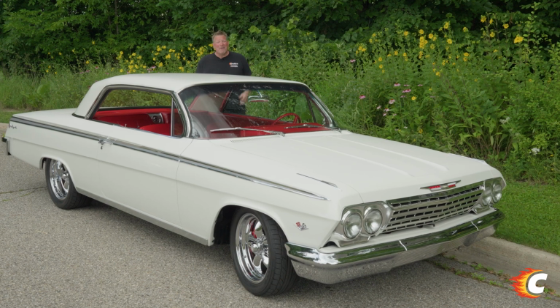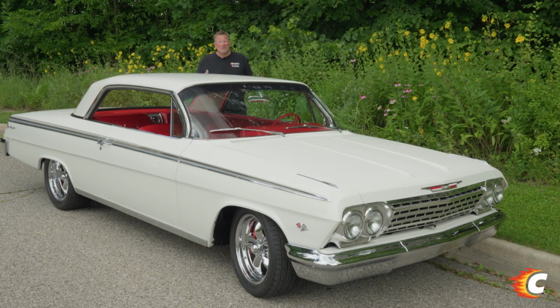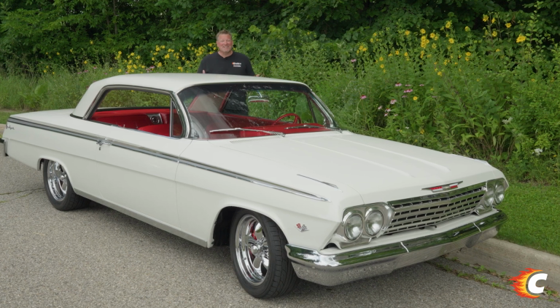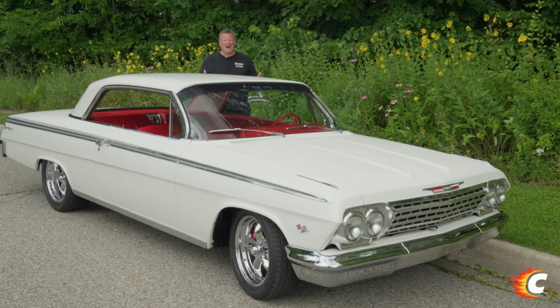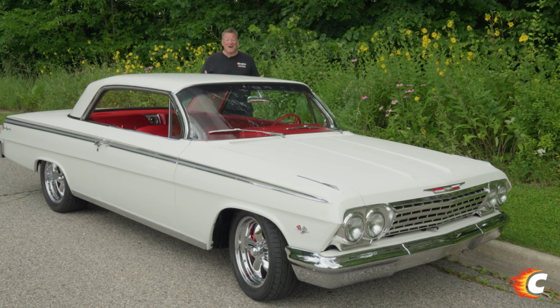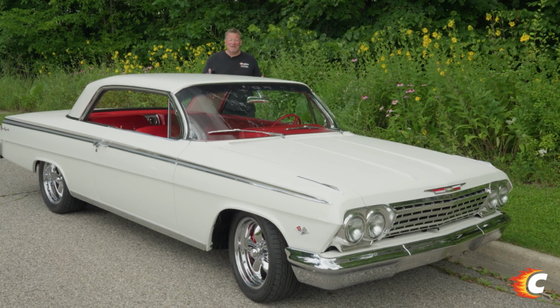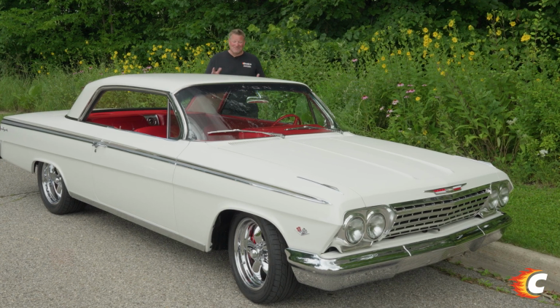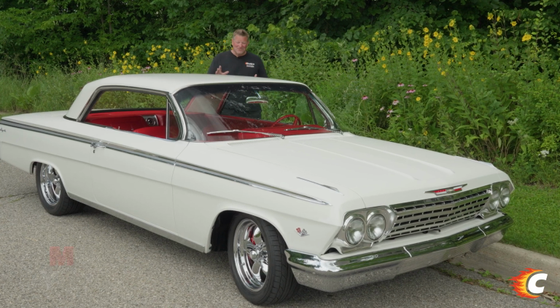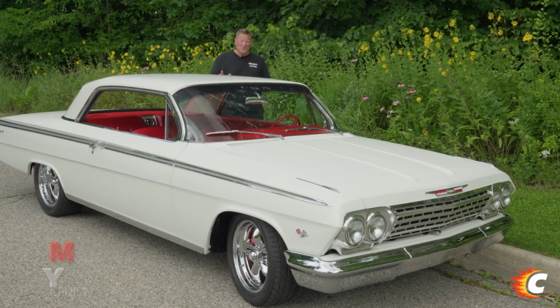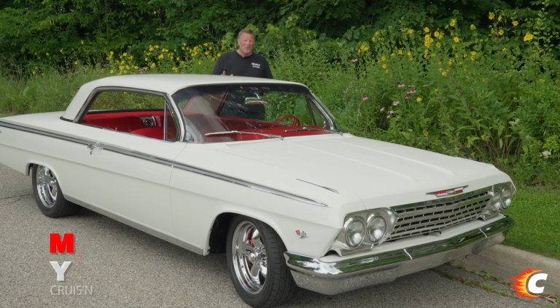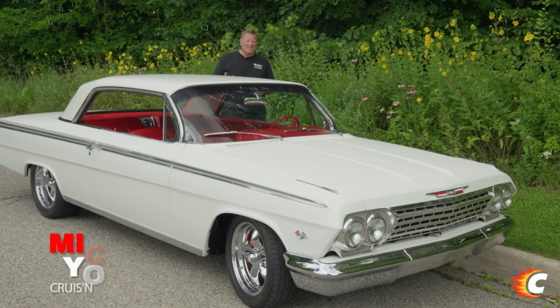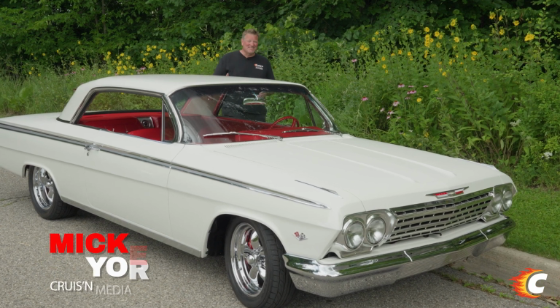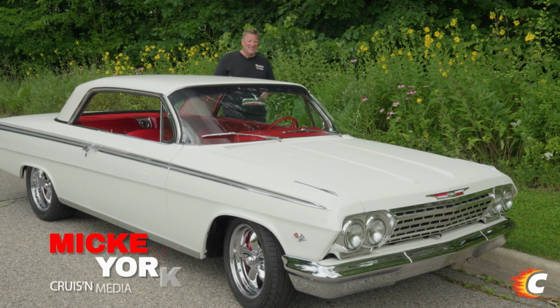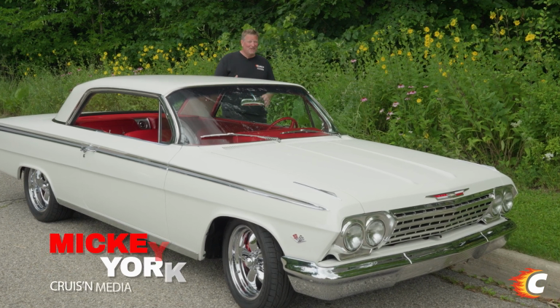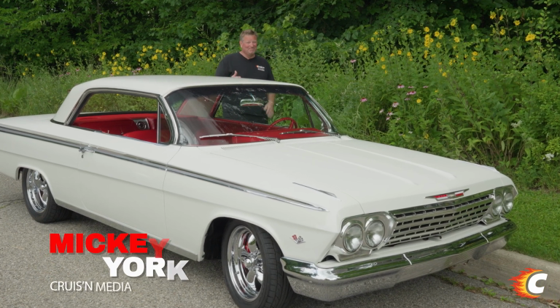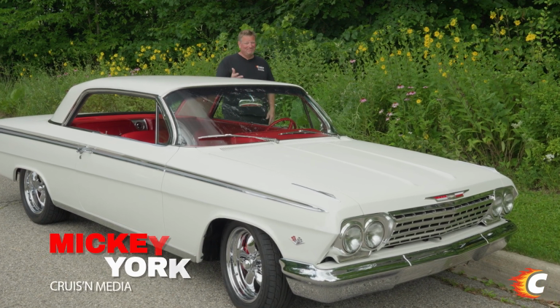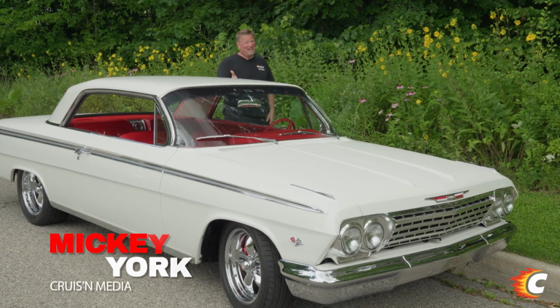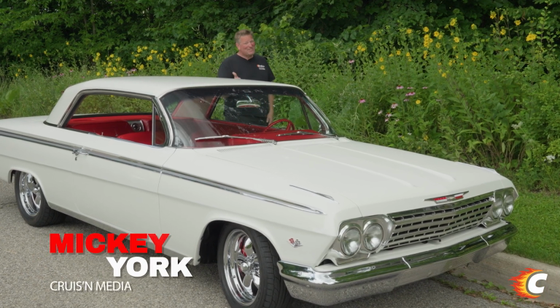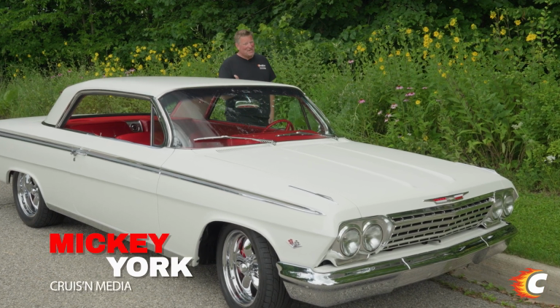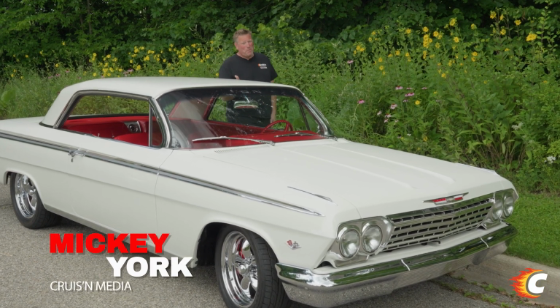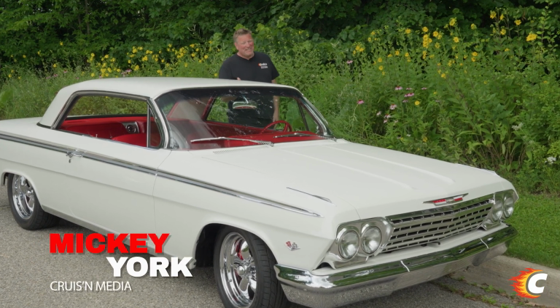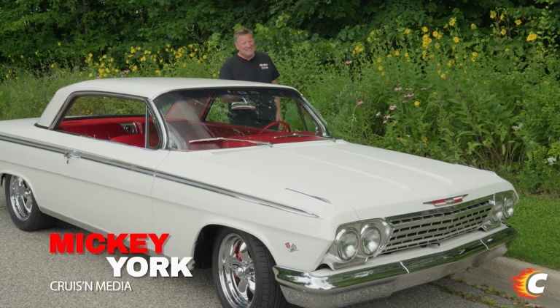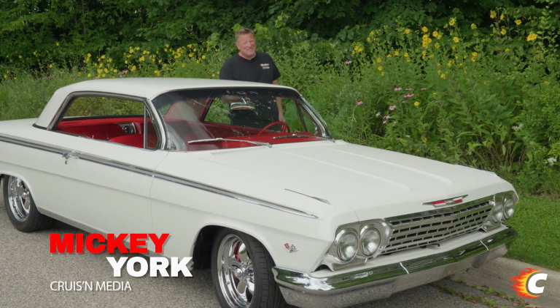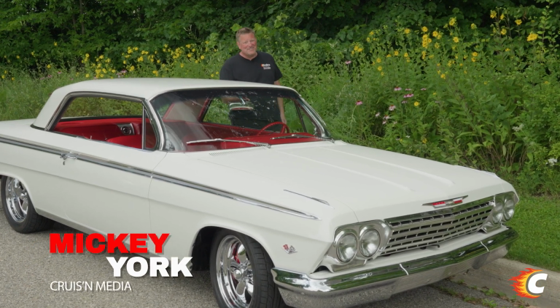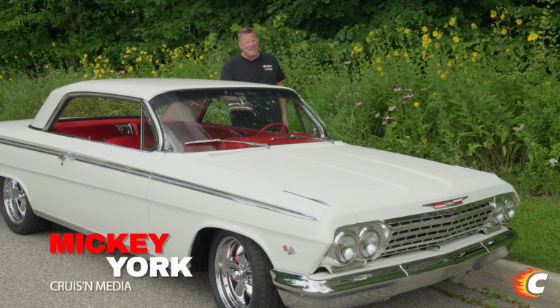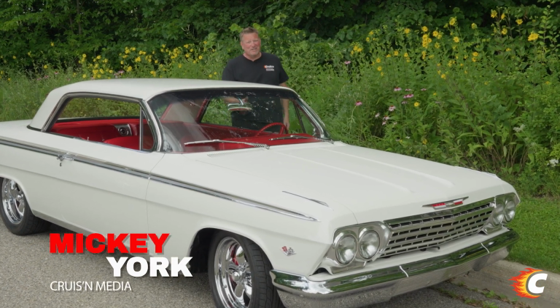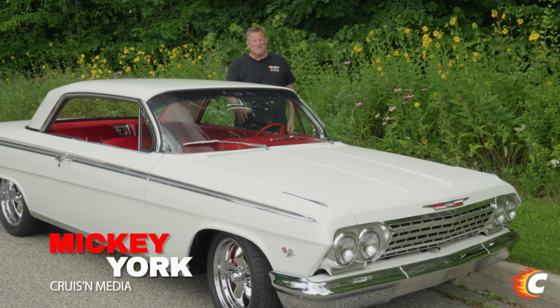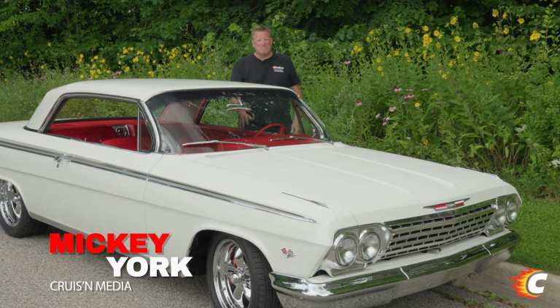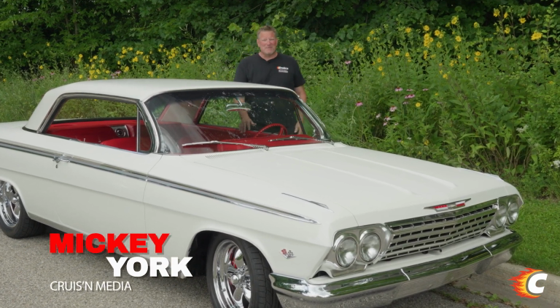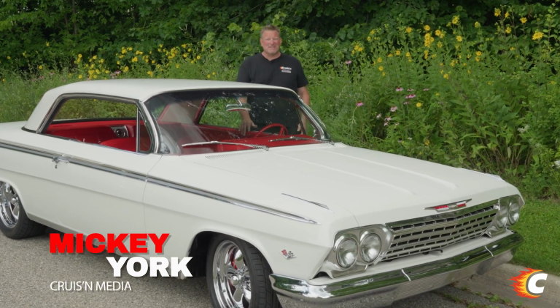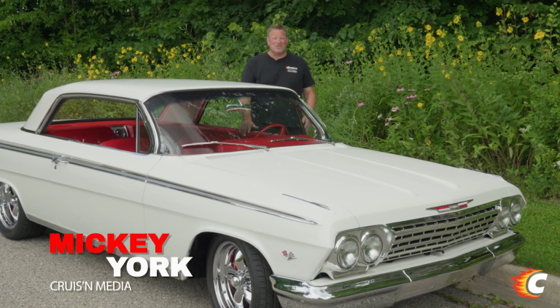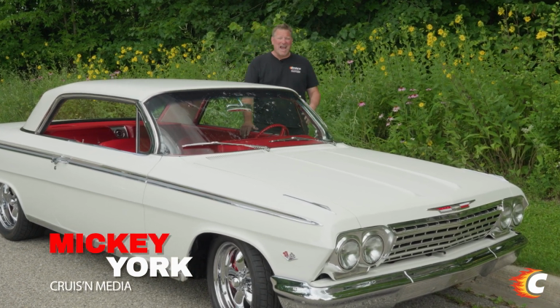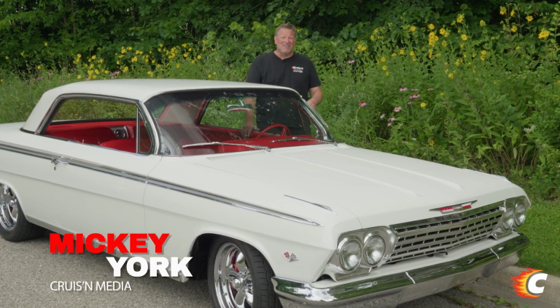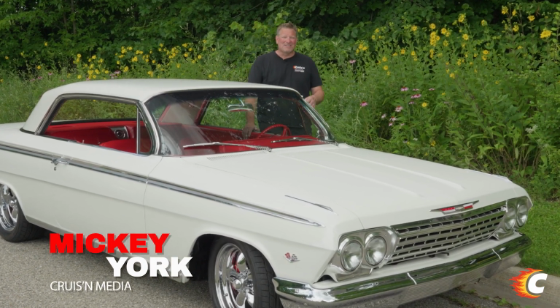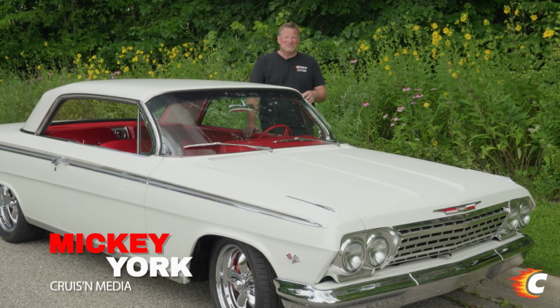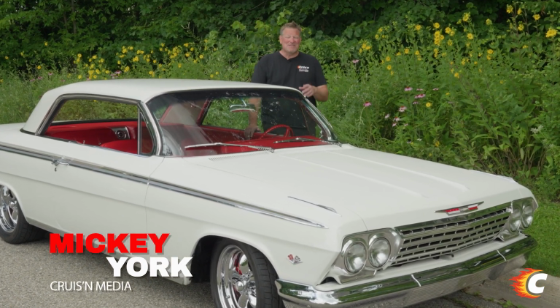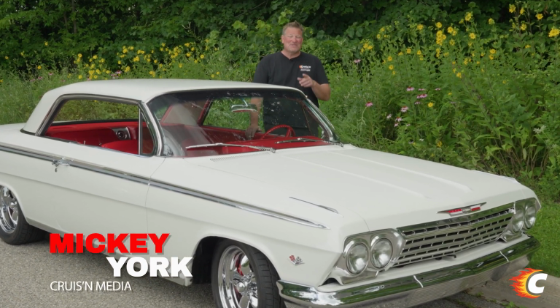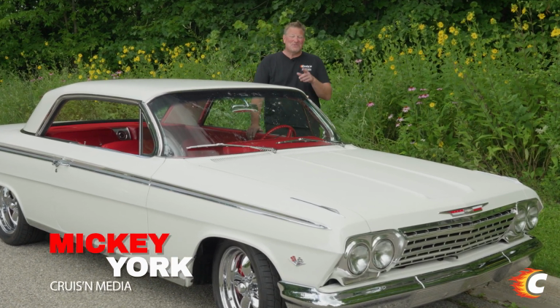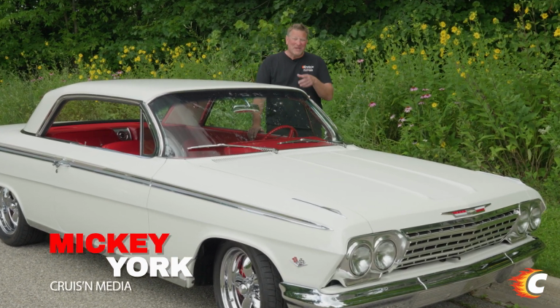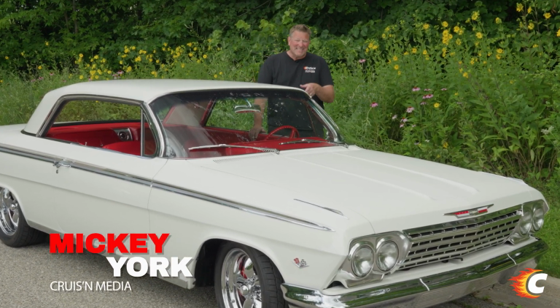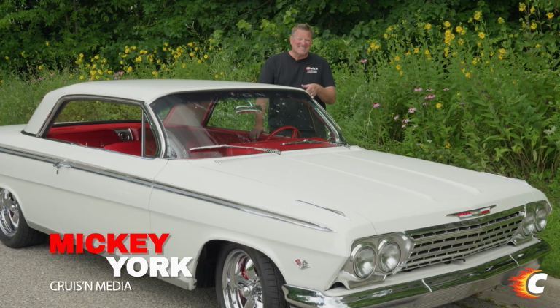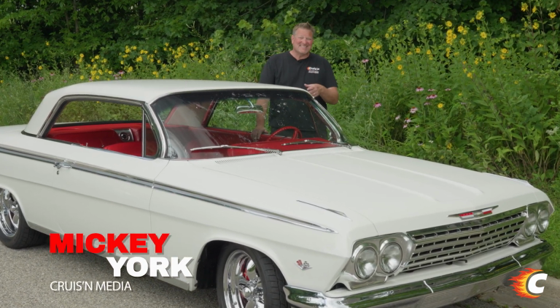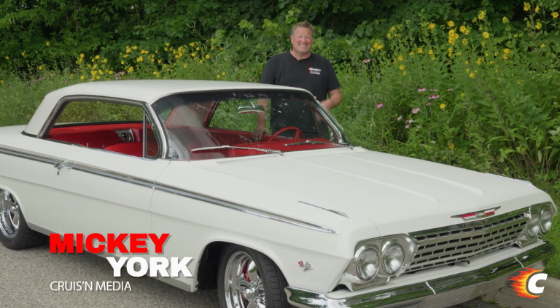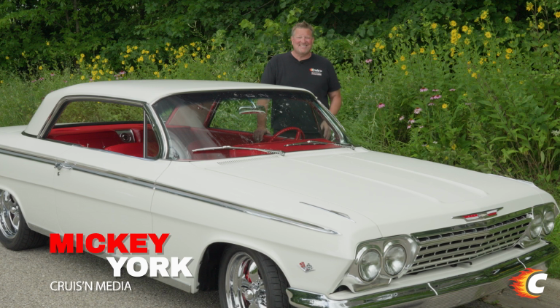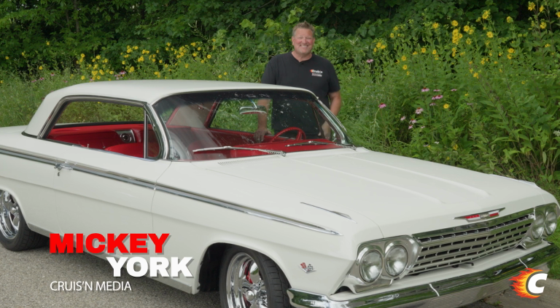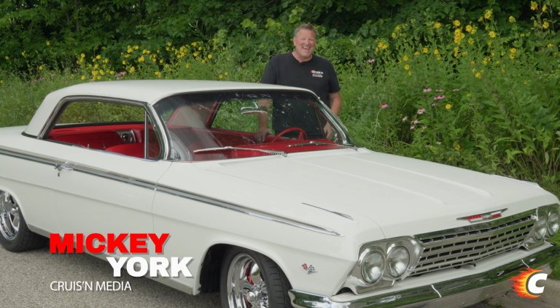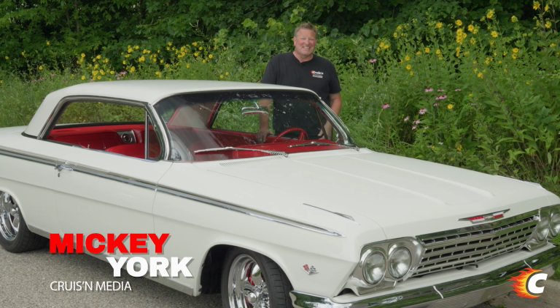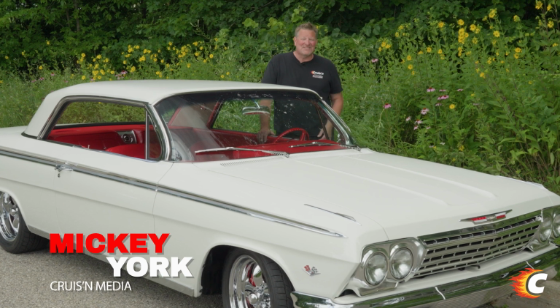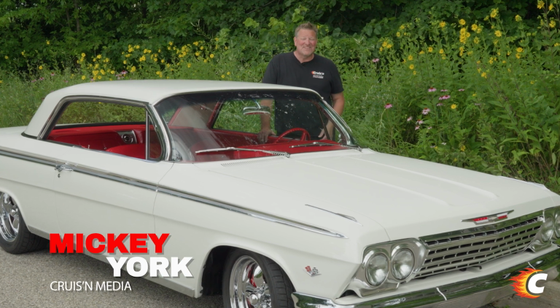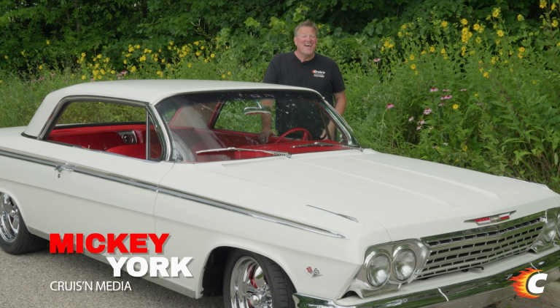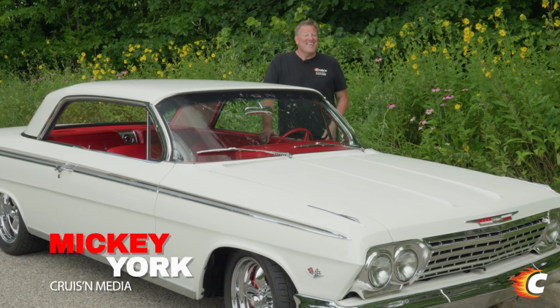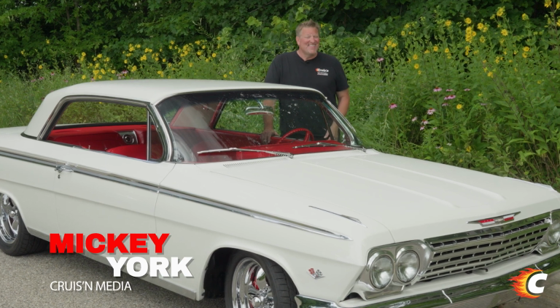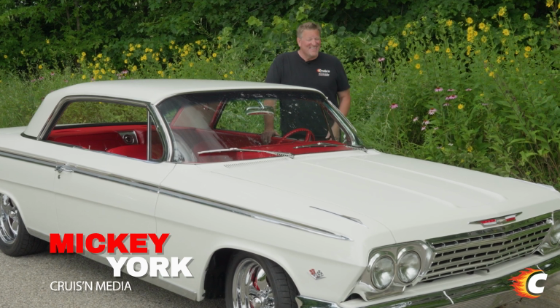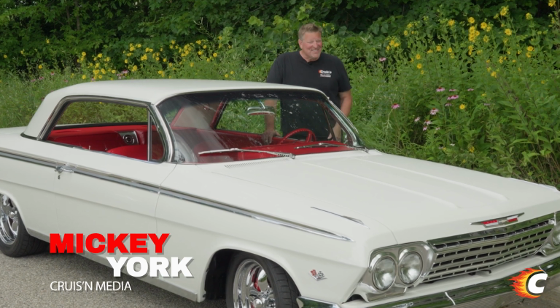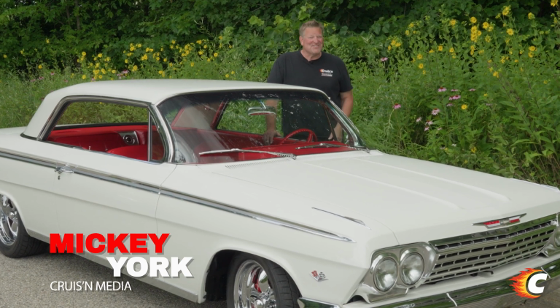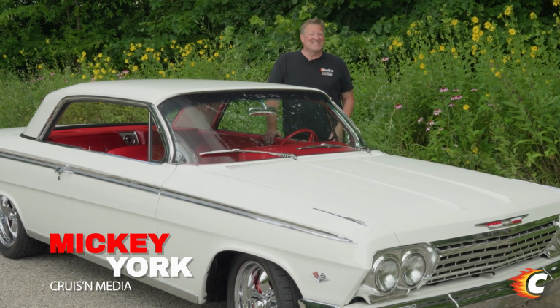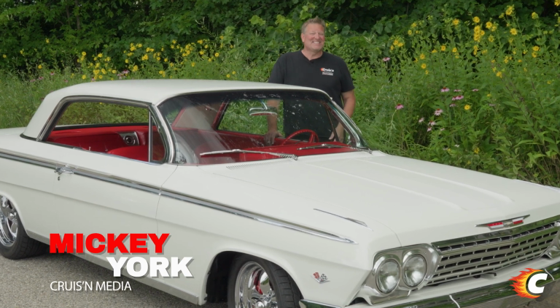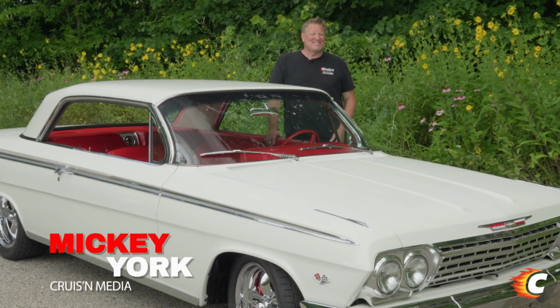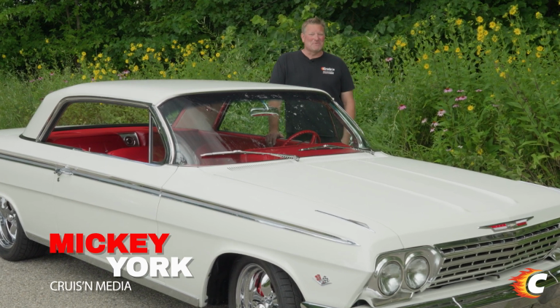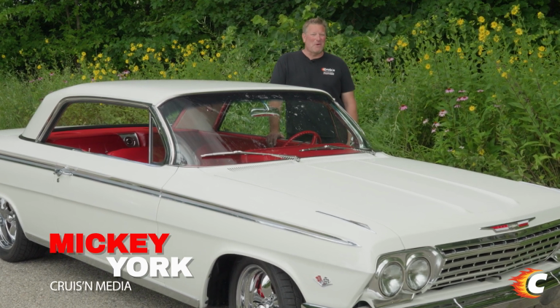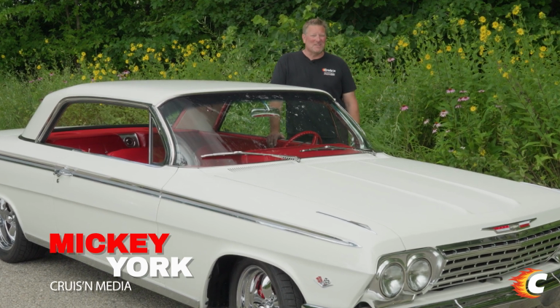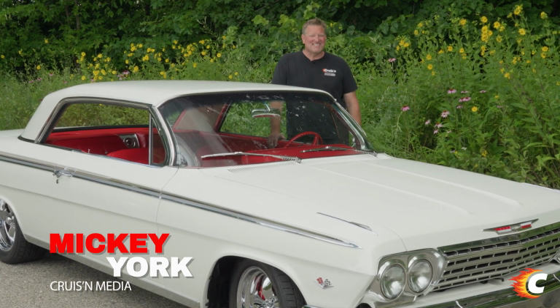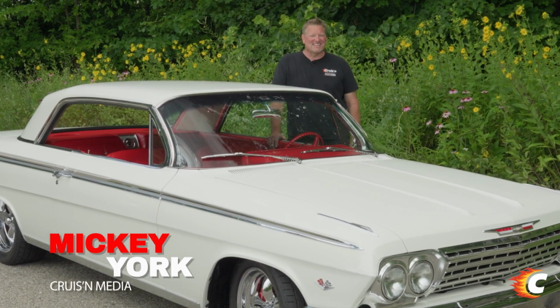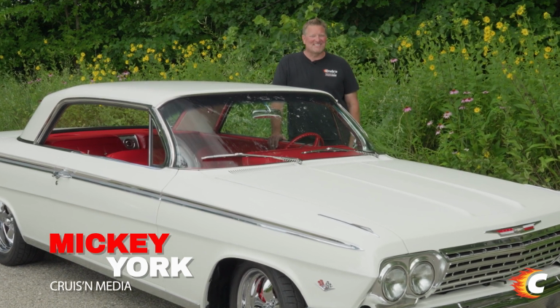Every car has a story to tell, and someone needs to tell it, but the challenge is doing it in 60 seconds. This is Zero to 60.